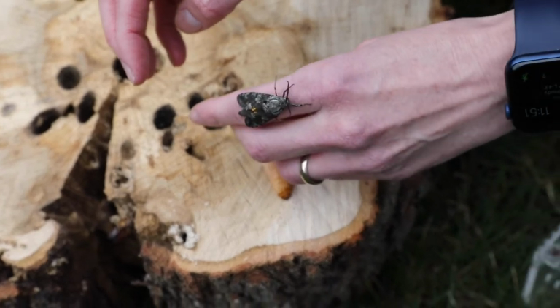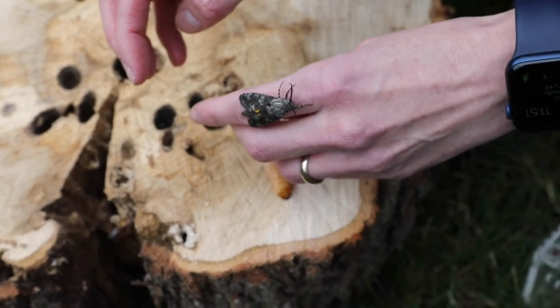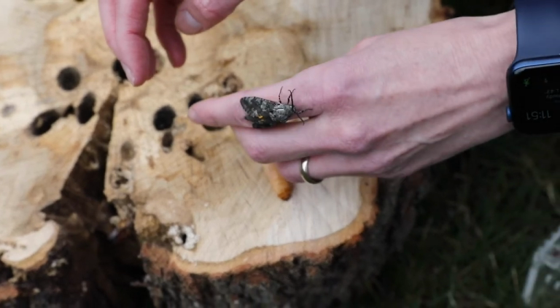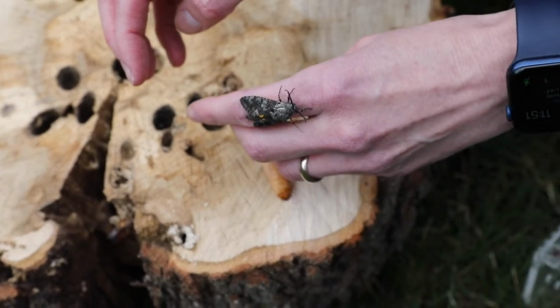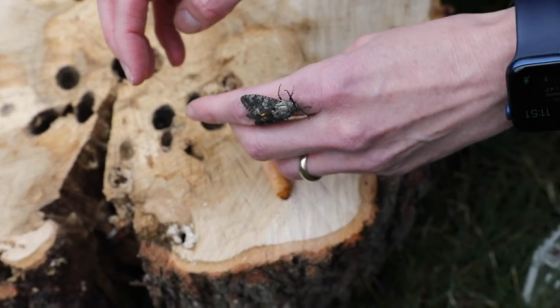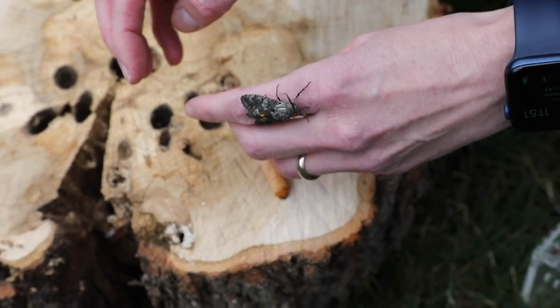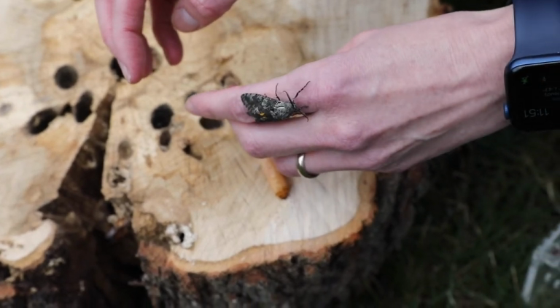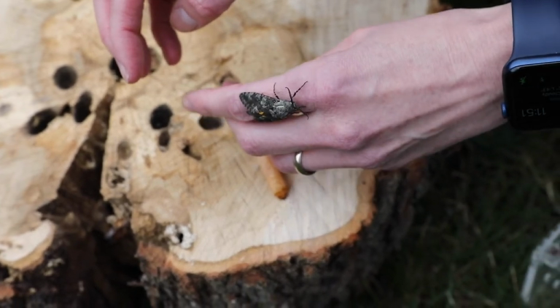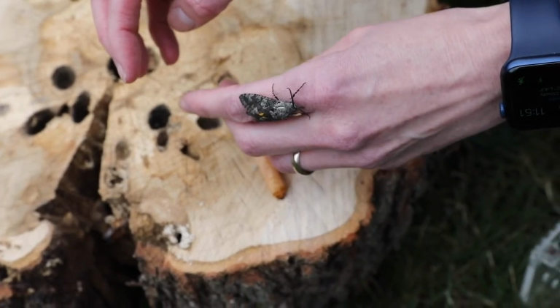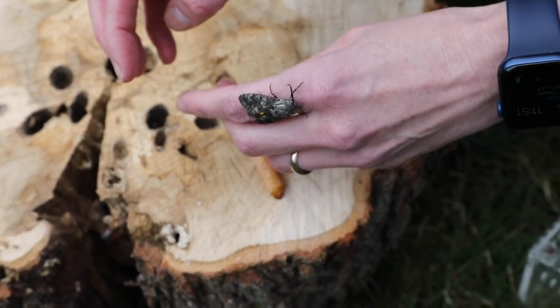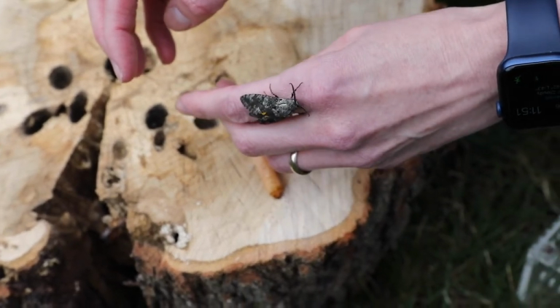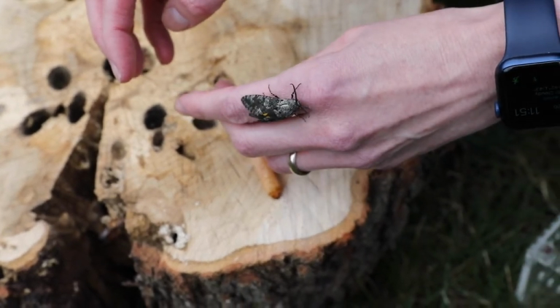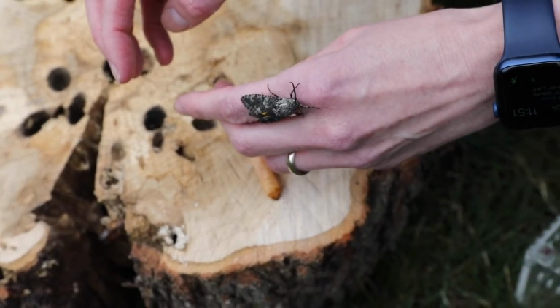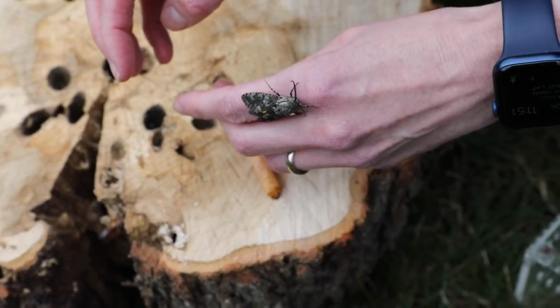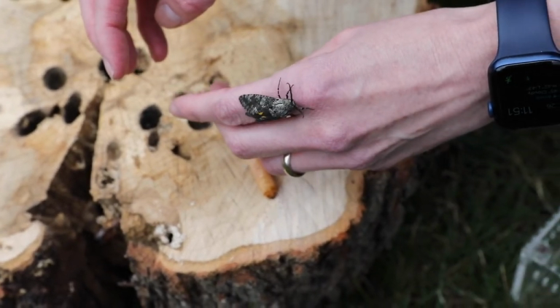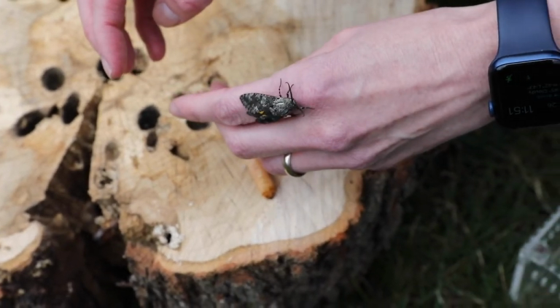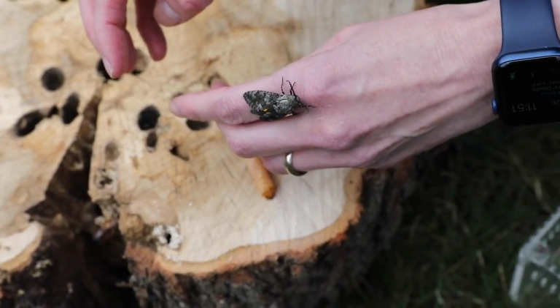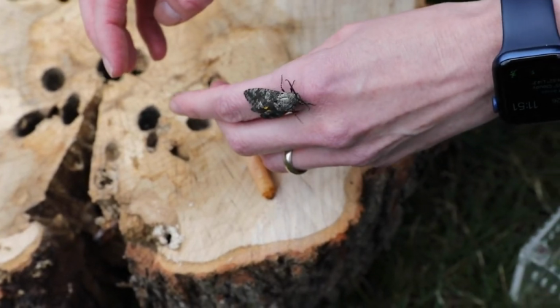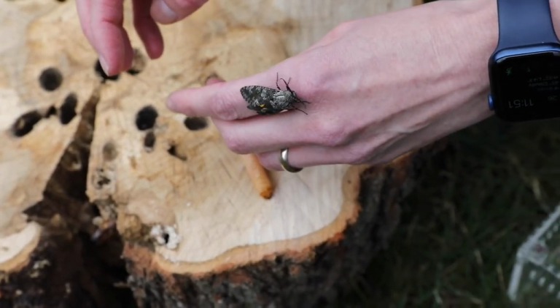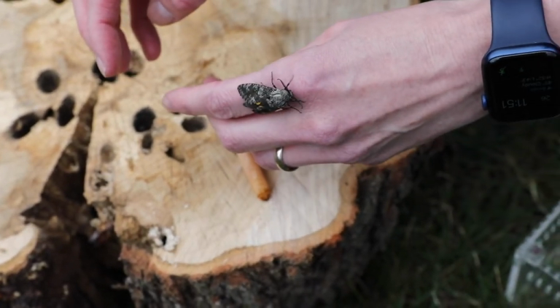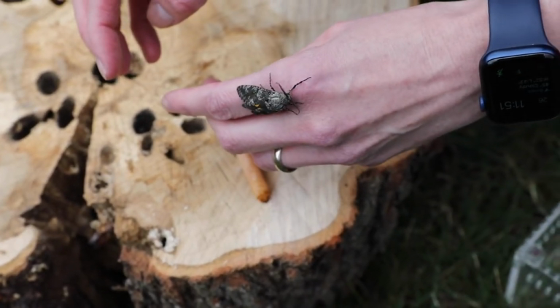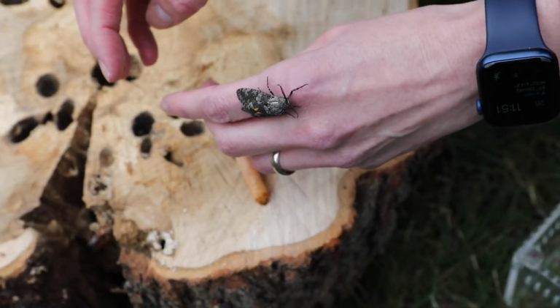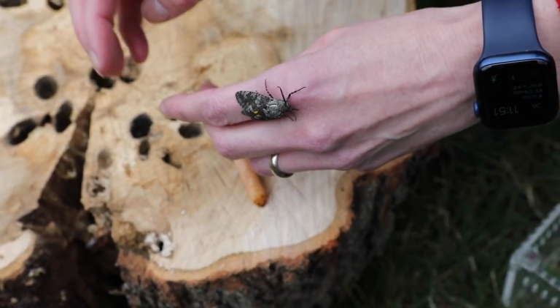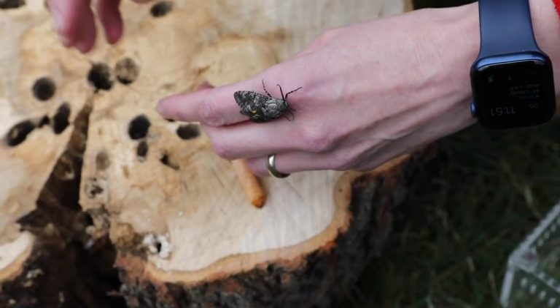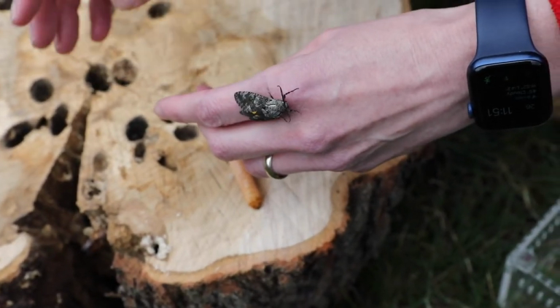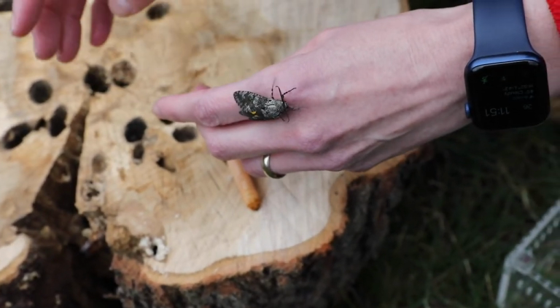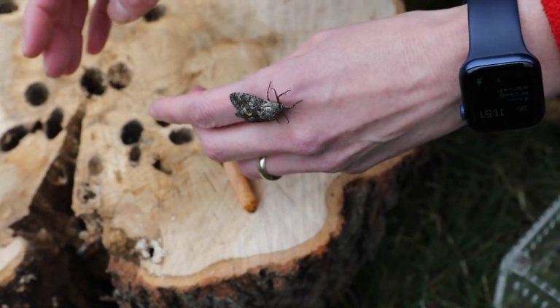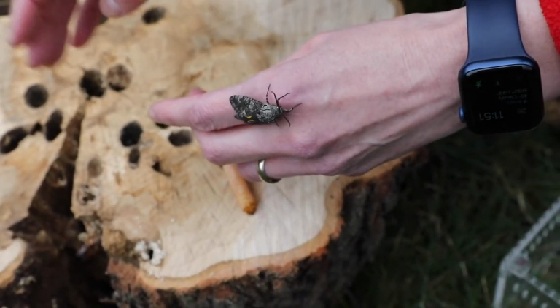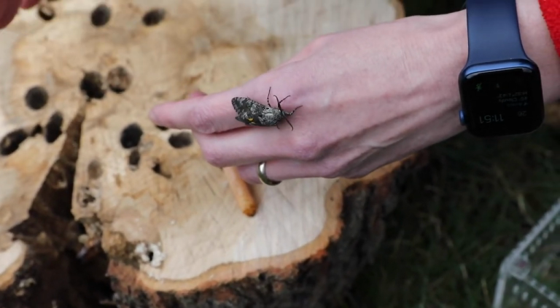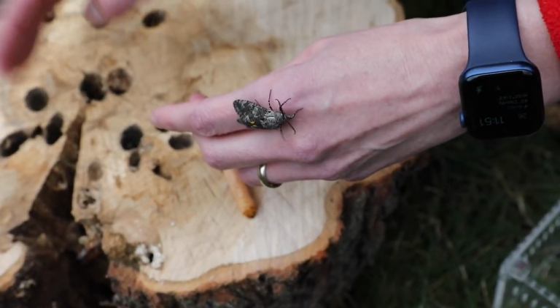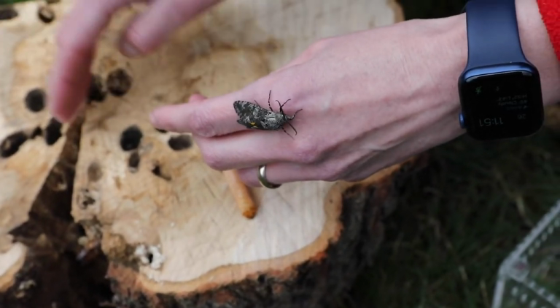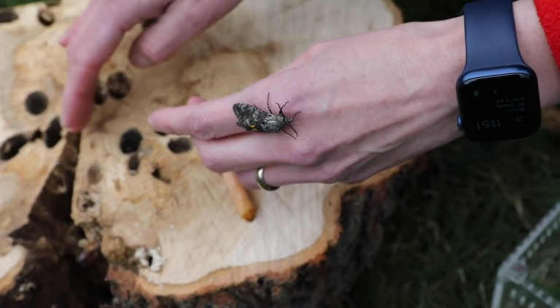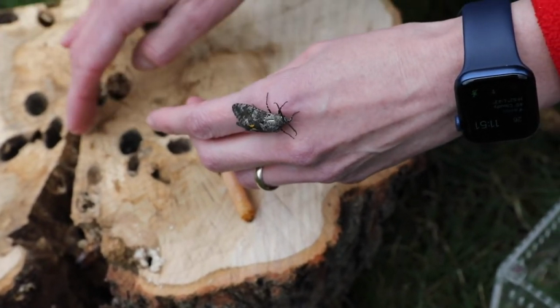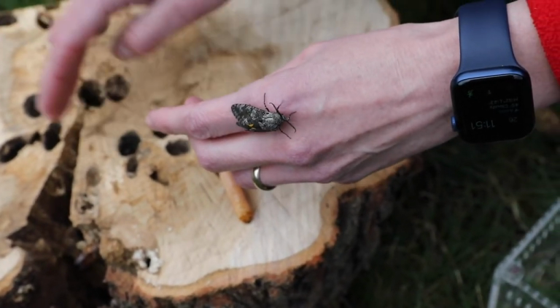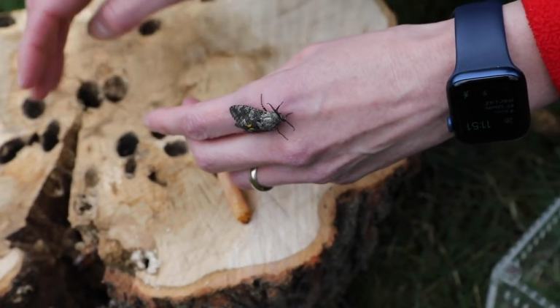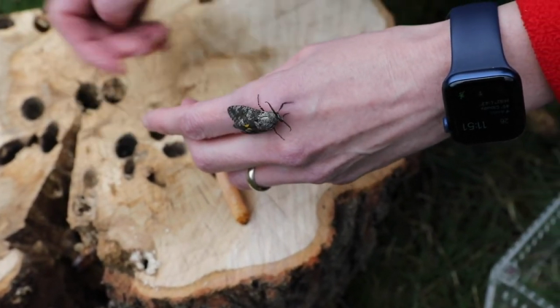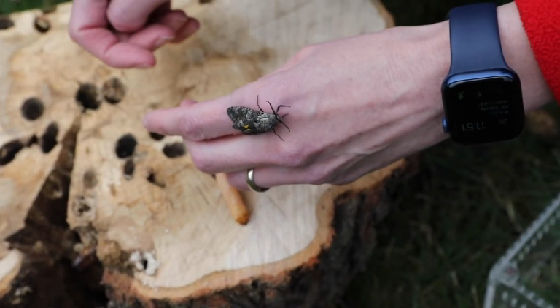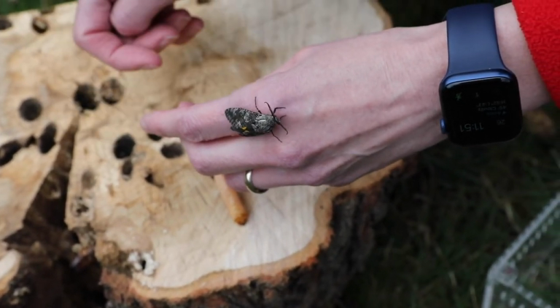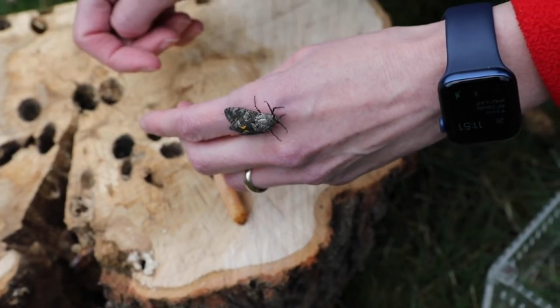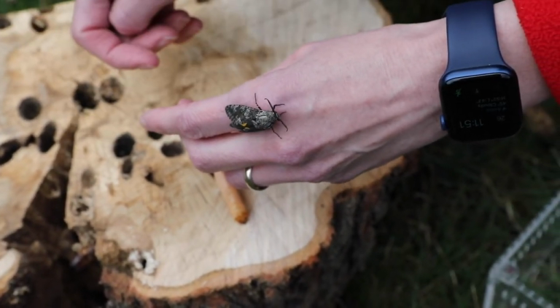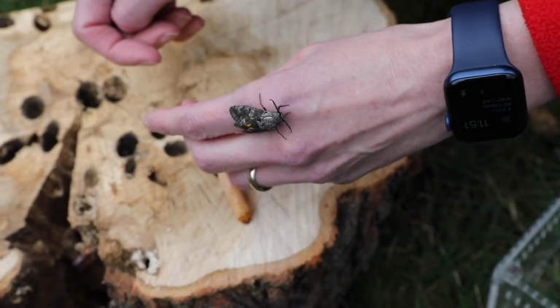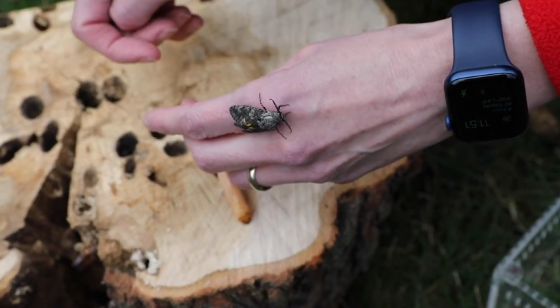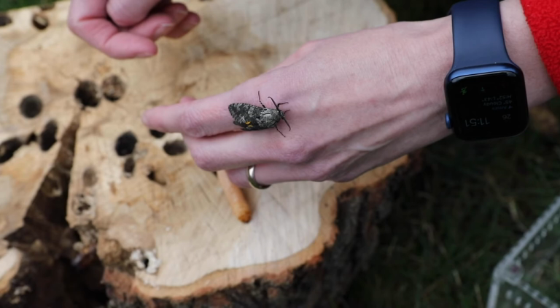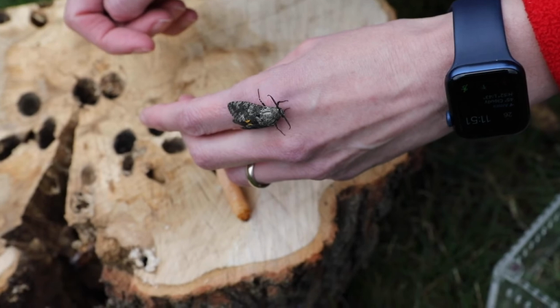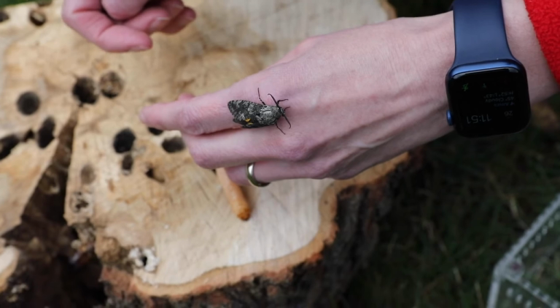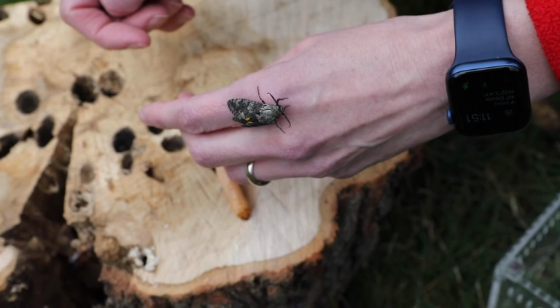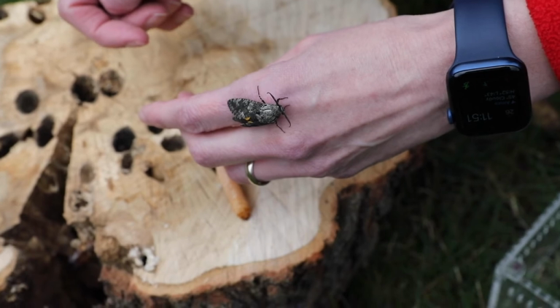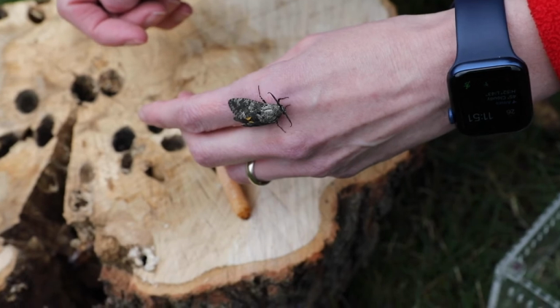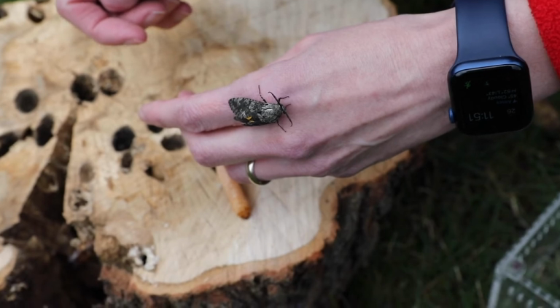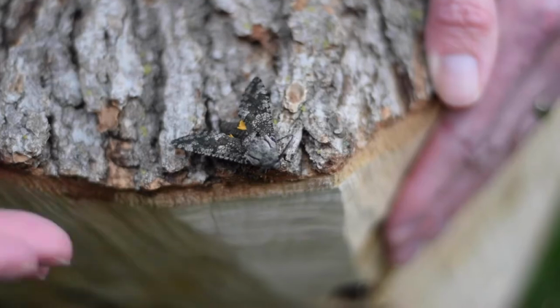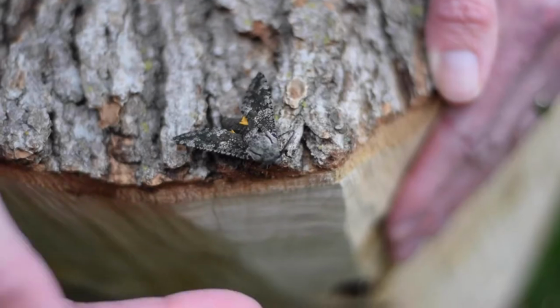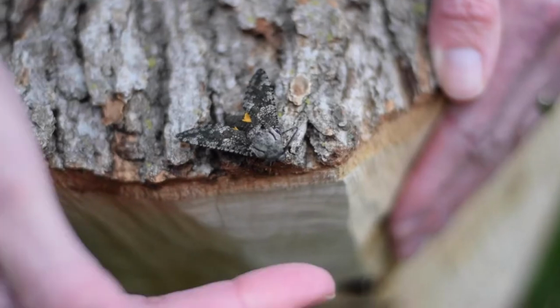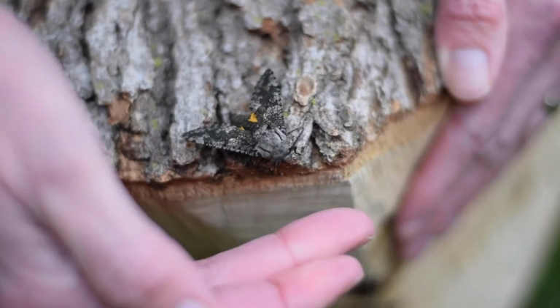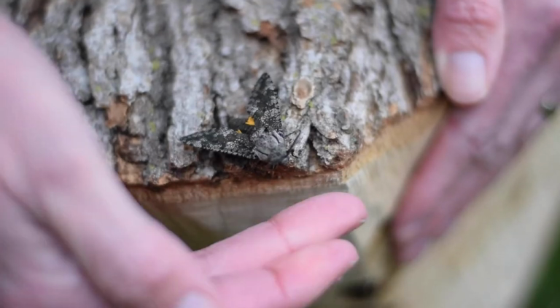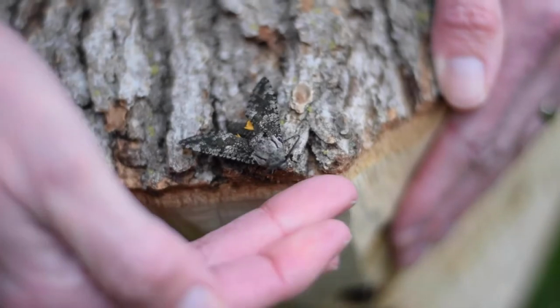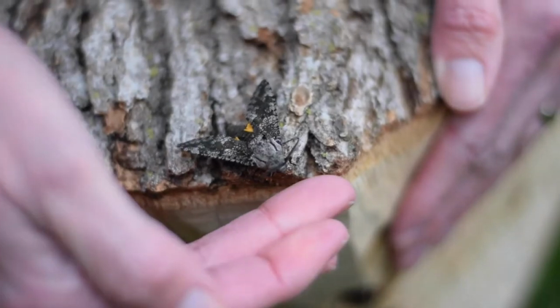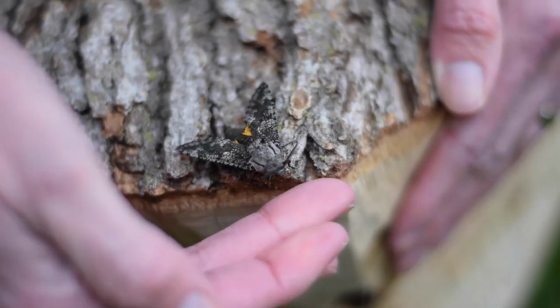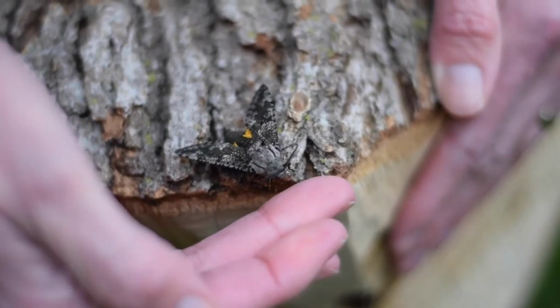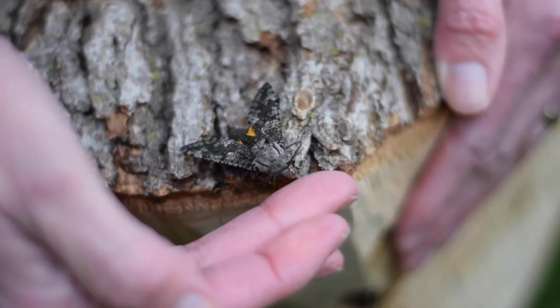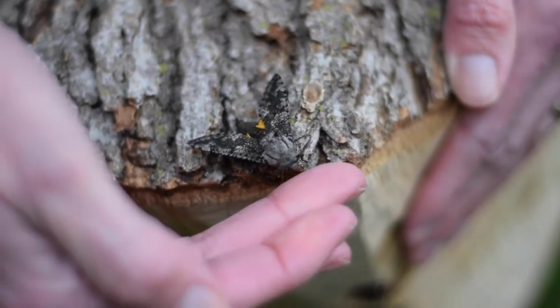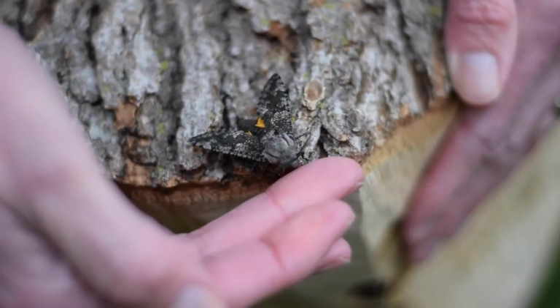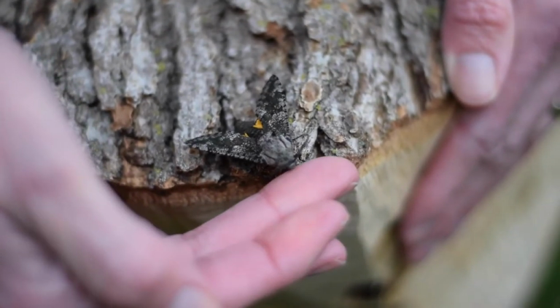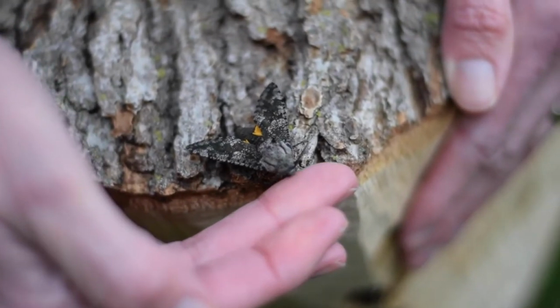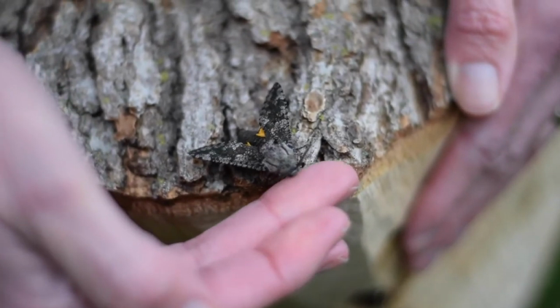The male and female moths will emerge, they'll mate, and then the female moths will lay their eggs on the wood.